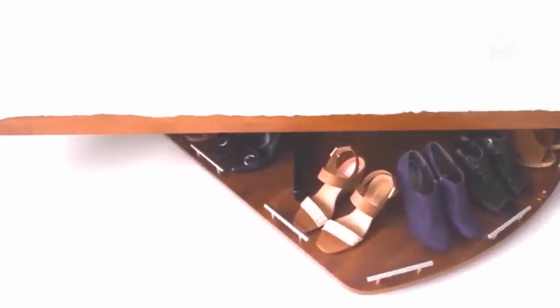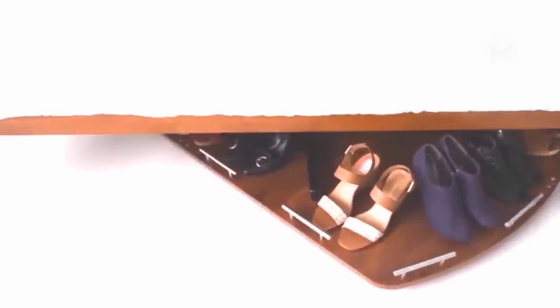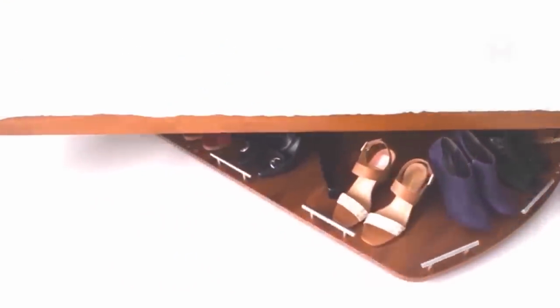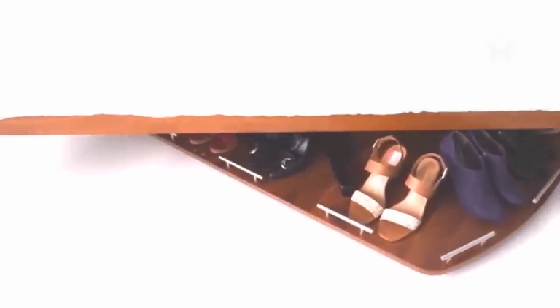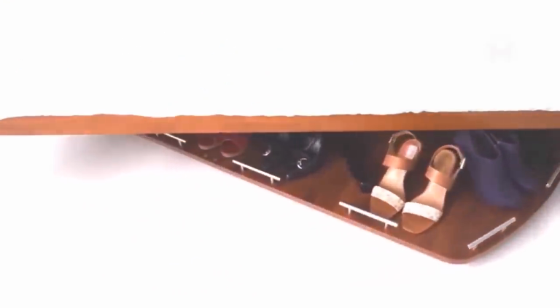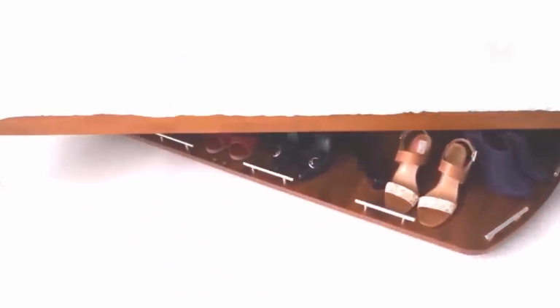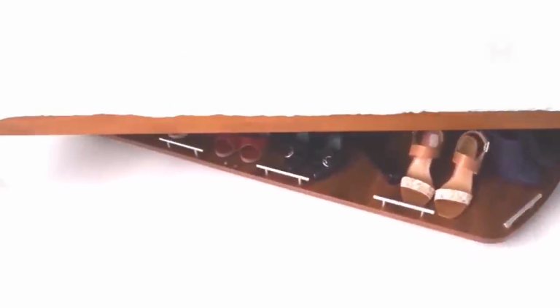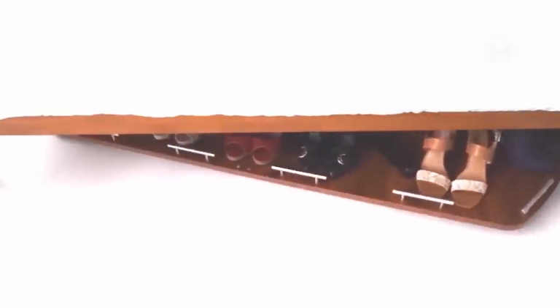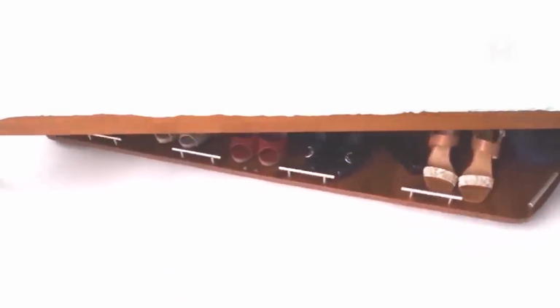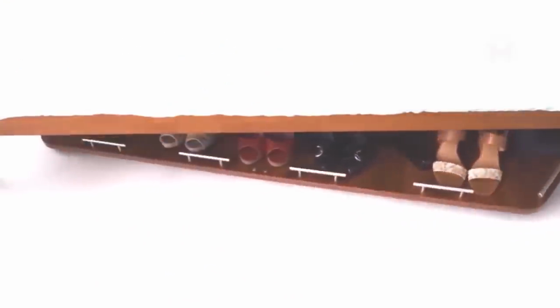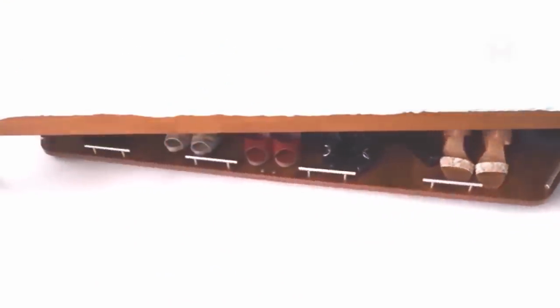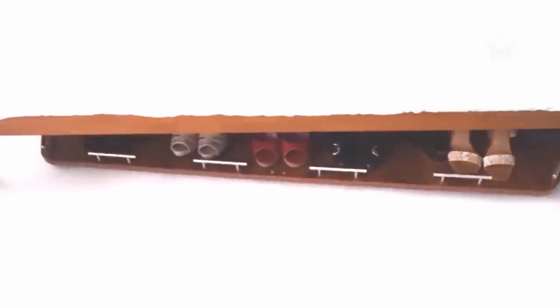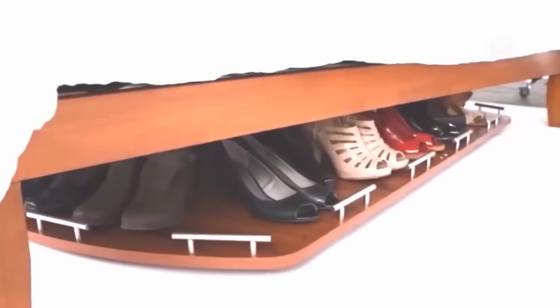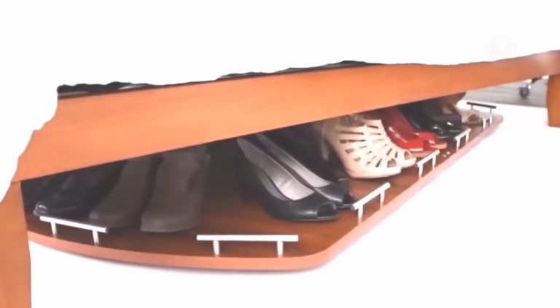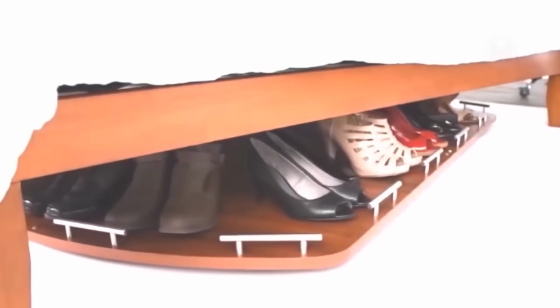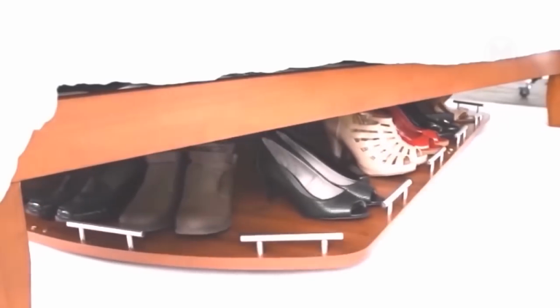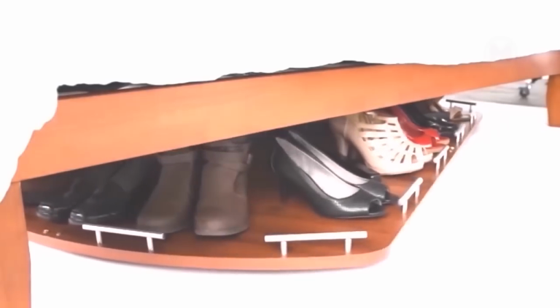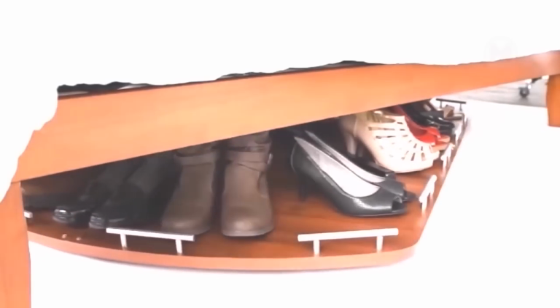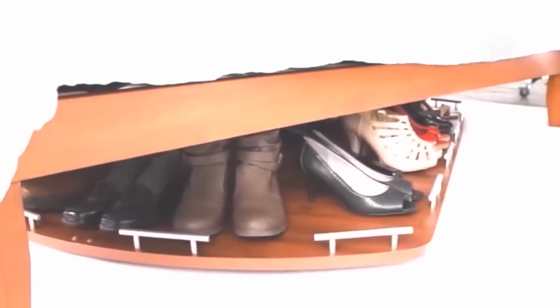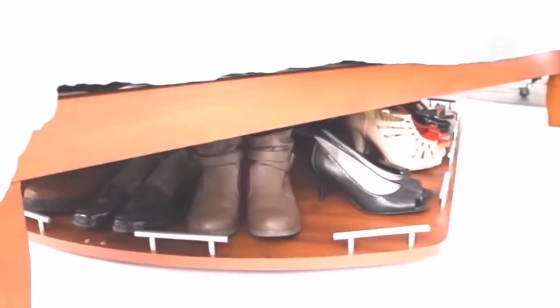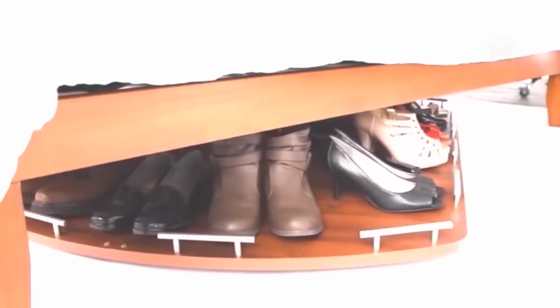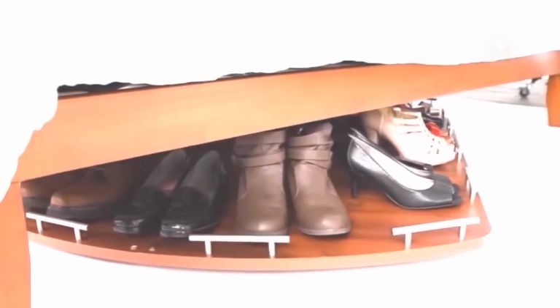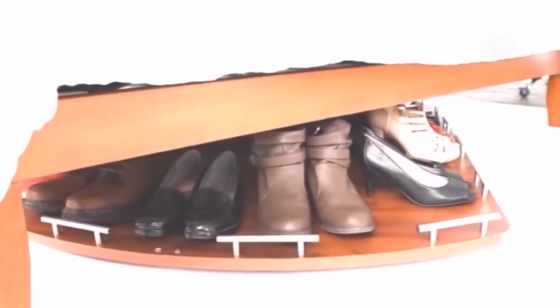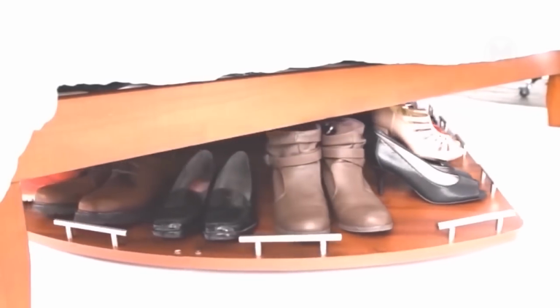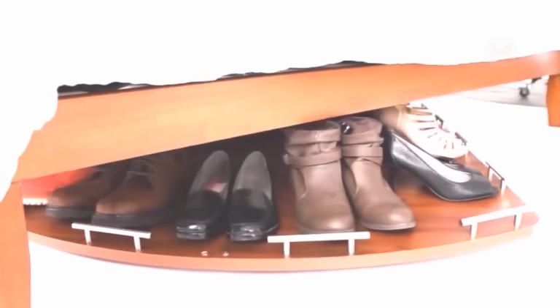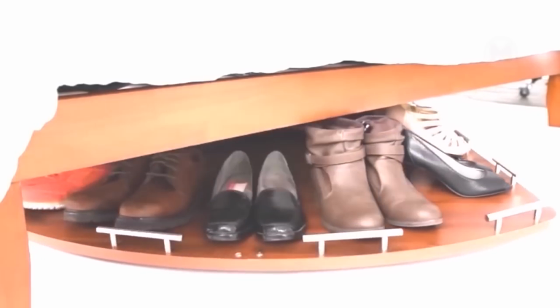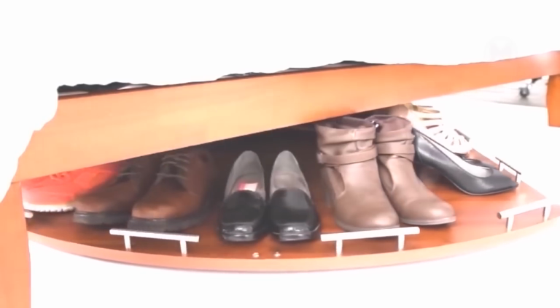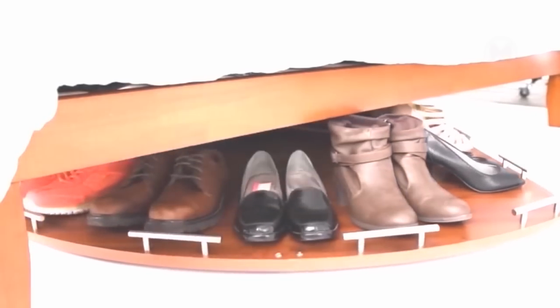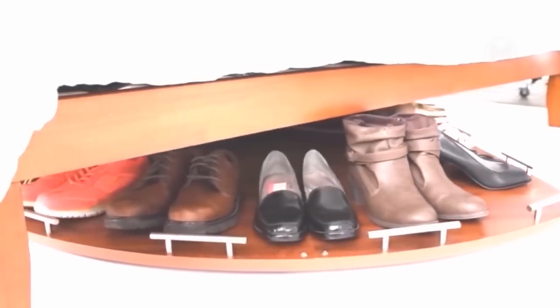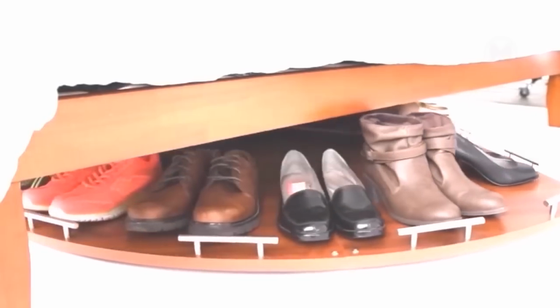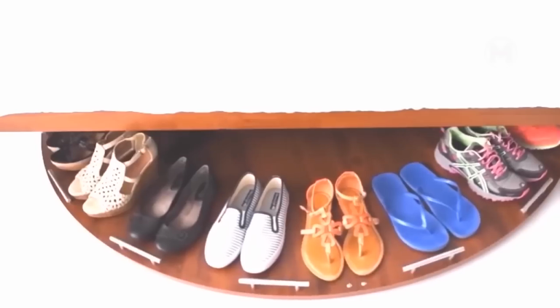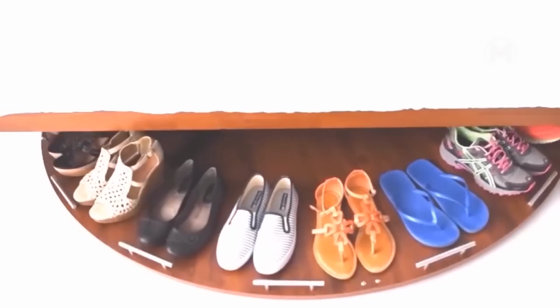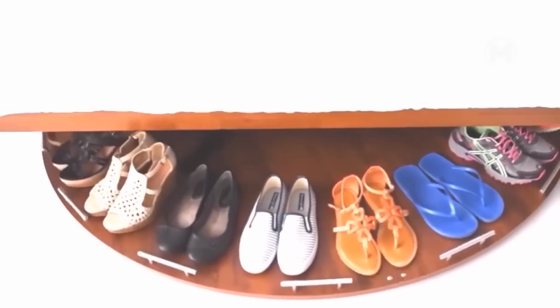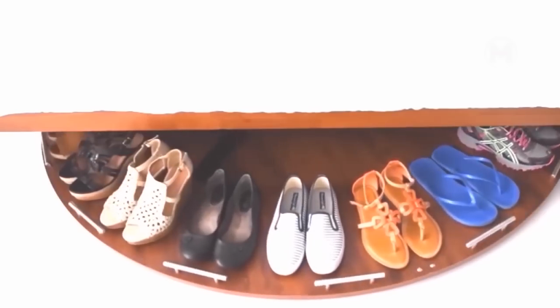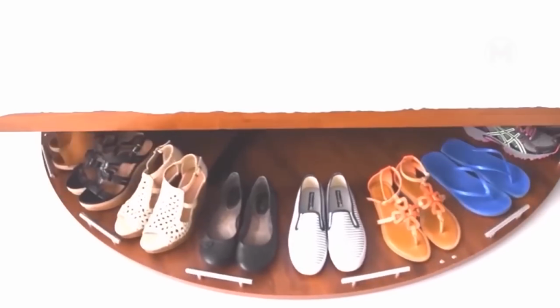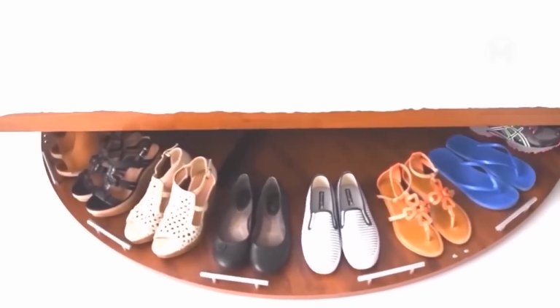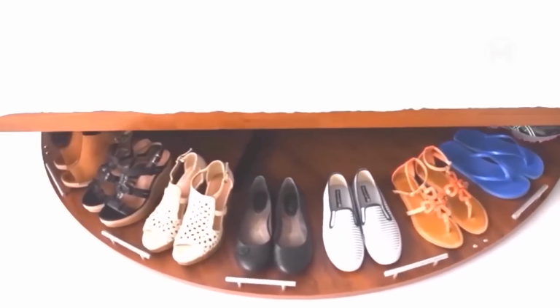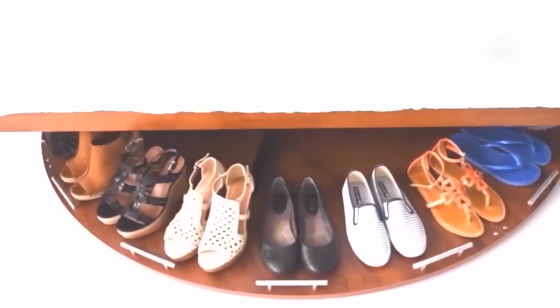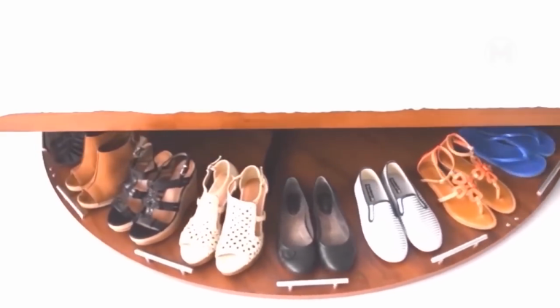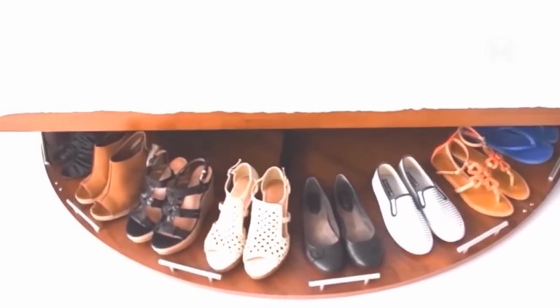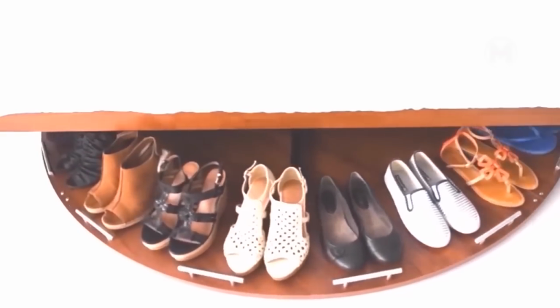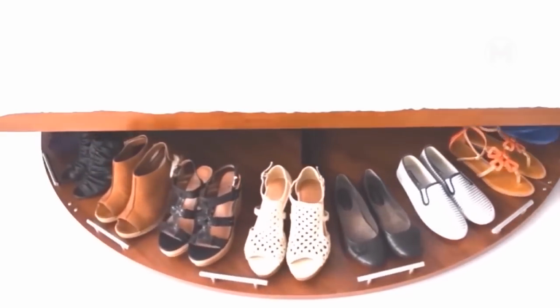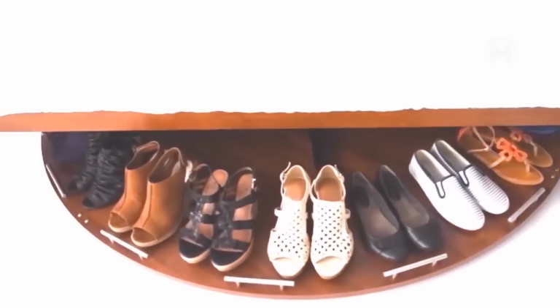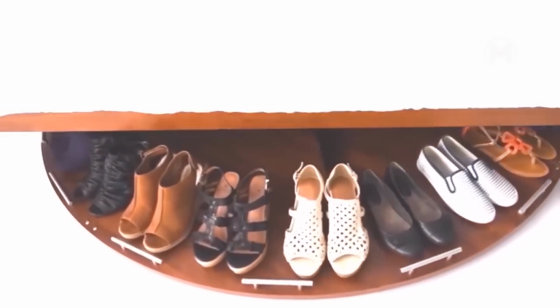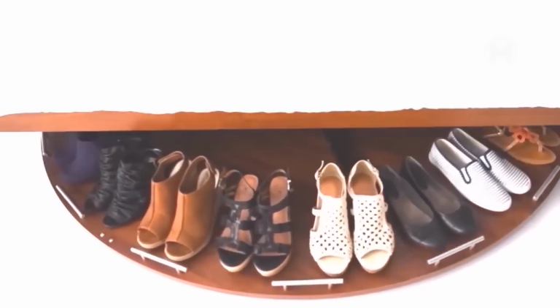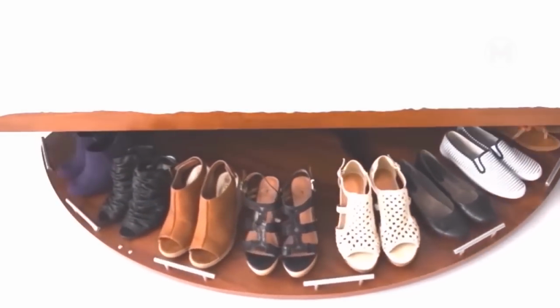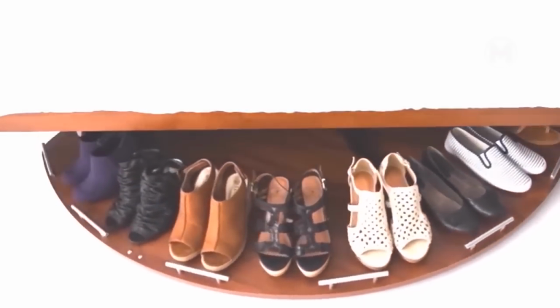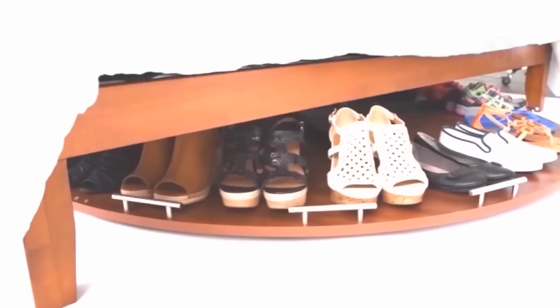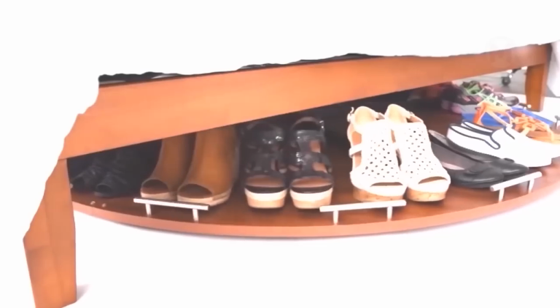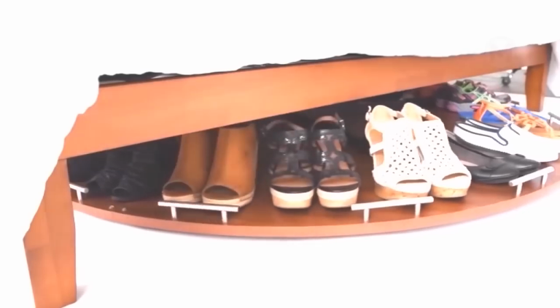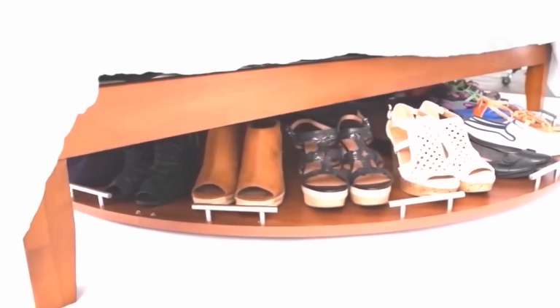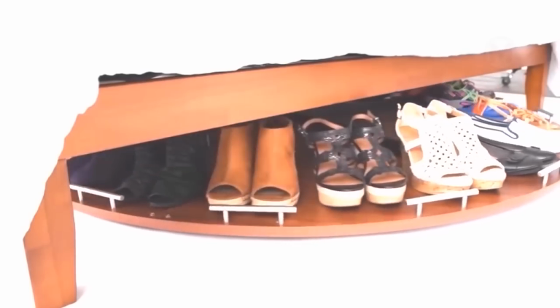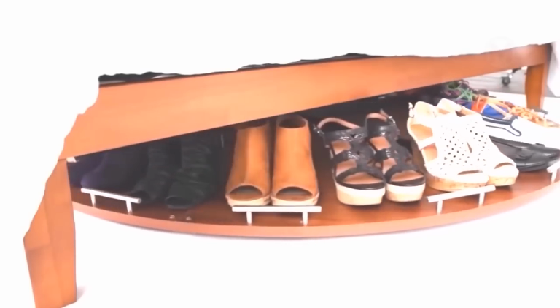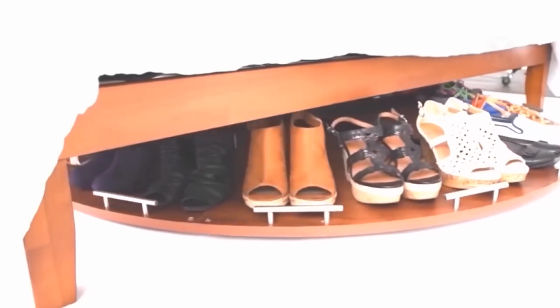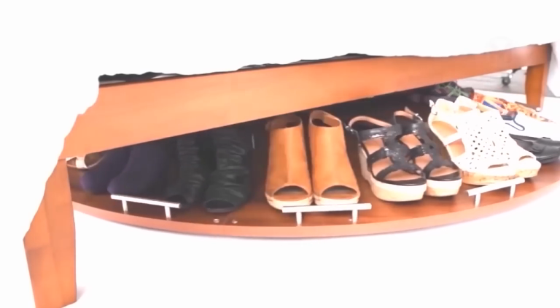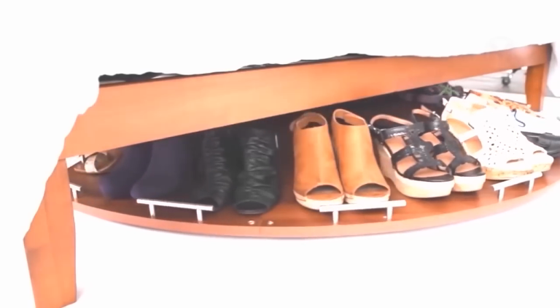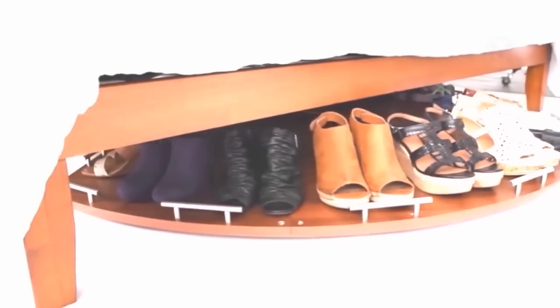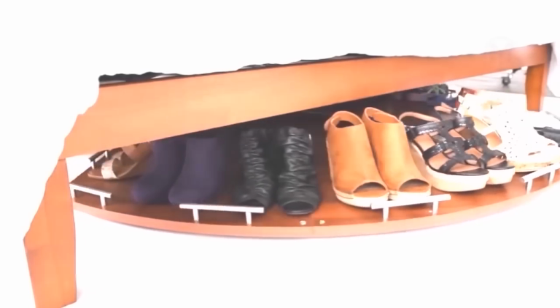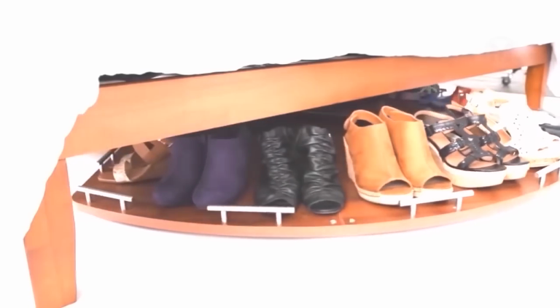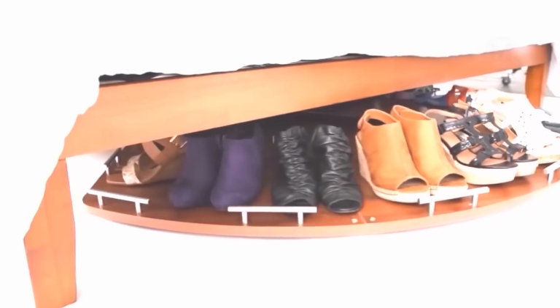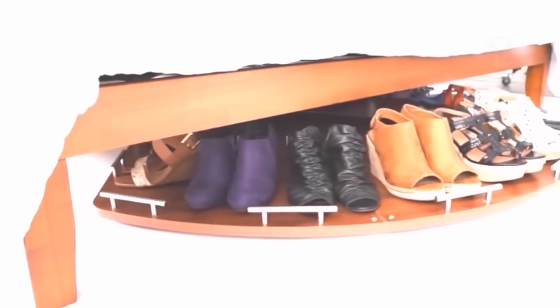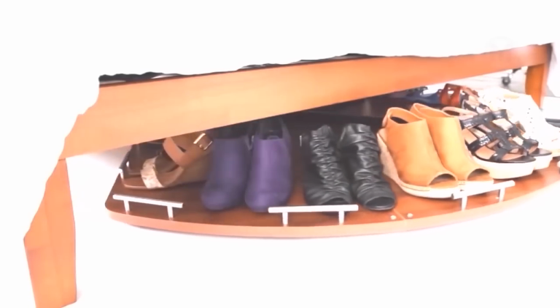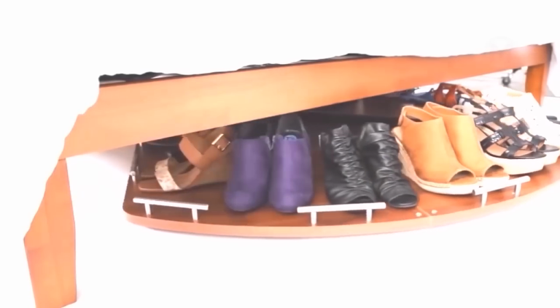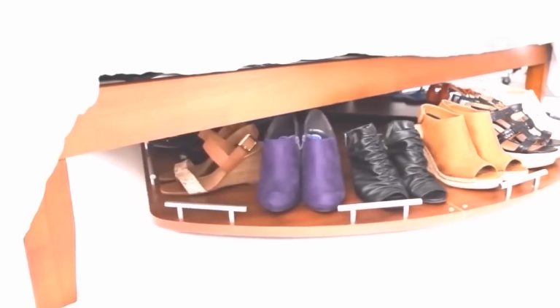In the majority of all cases, all space under the bed is just empty. But what if you use it properly and make an additional shelf for shoes?